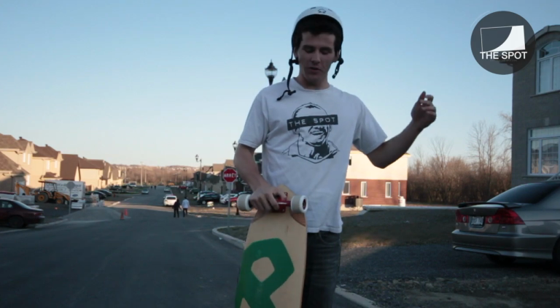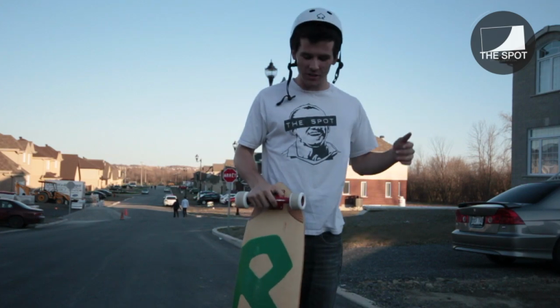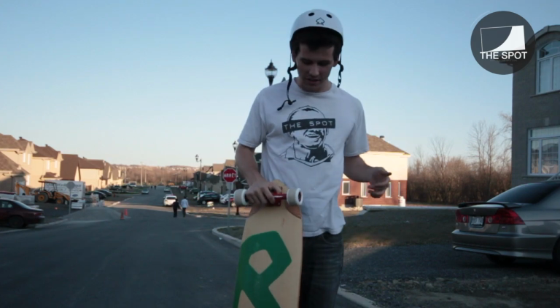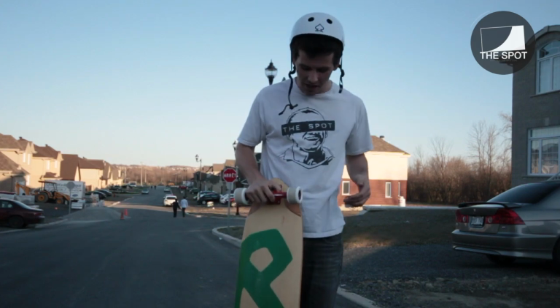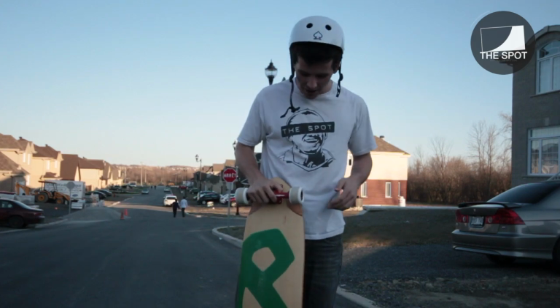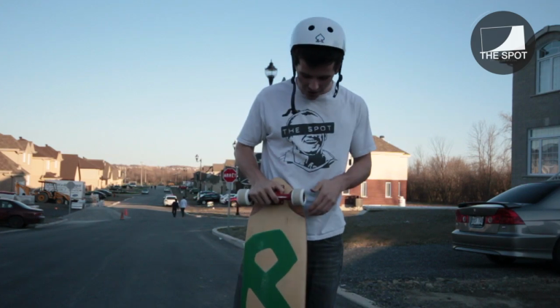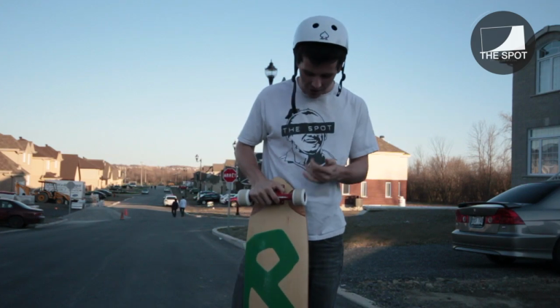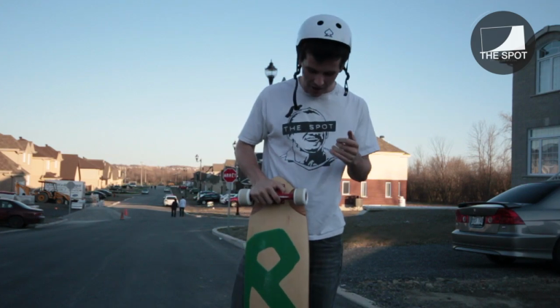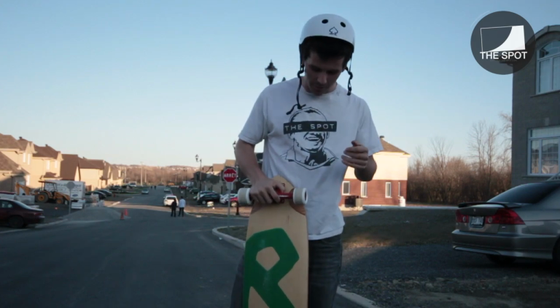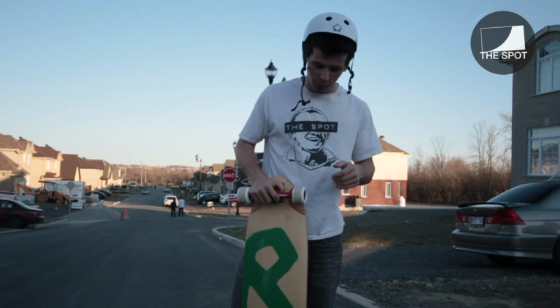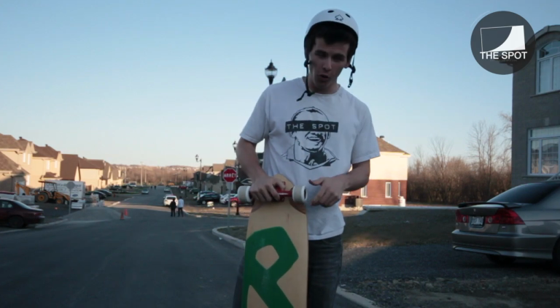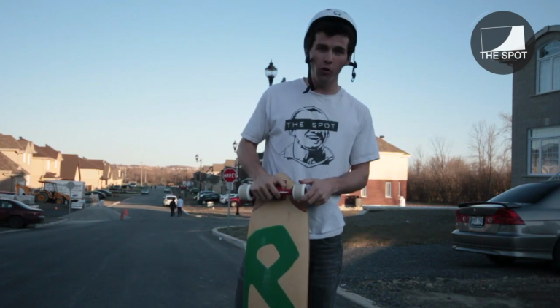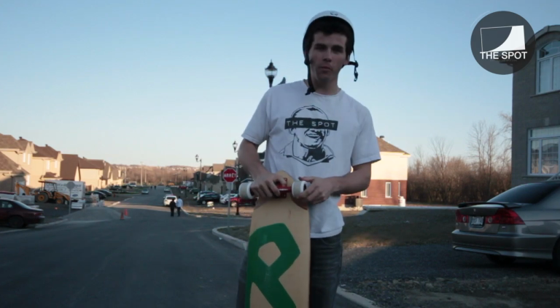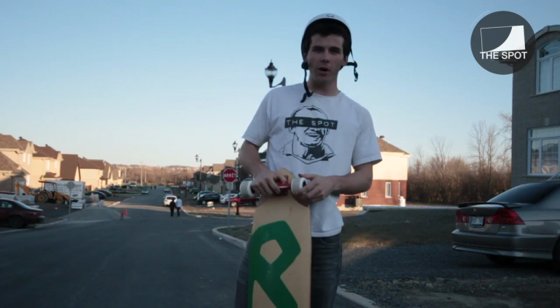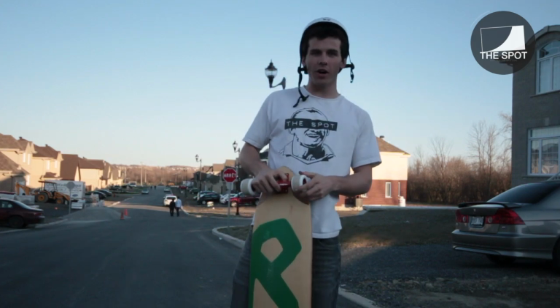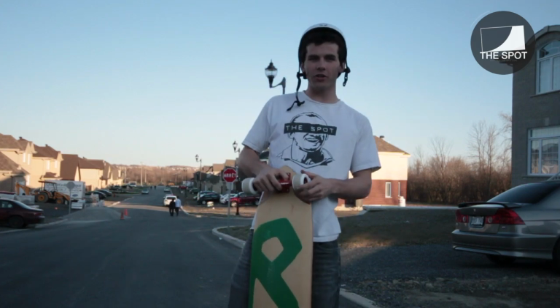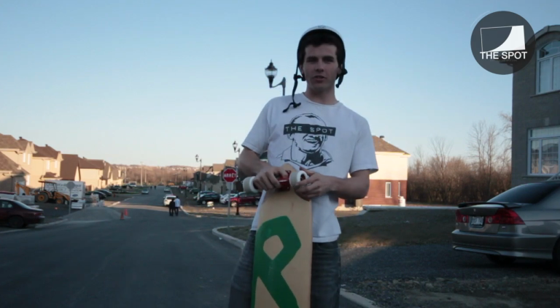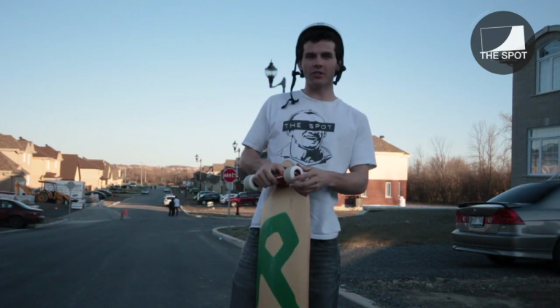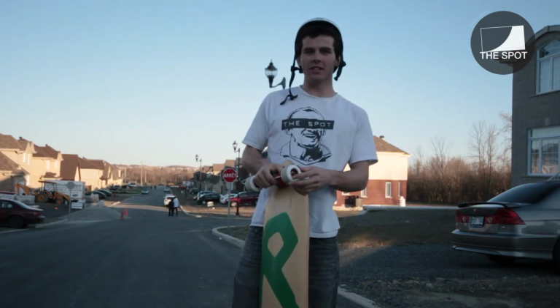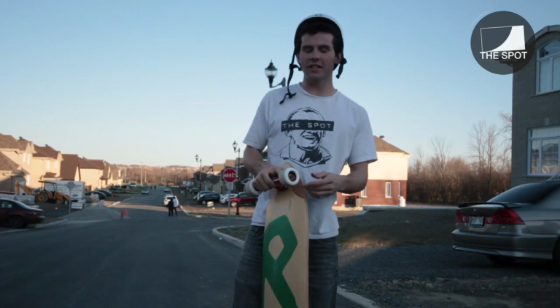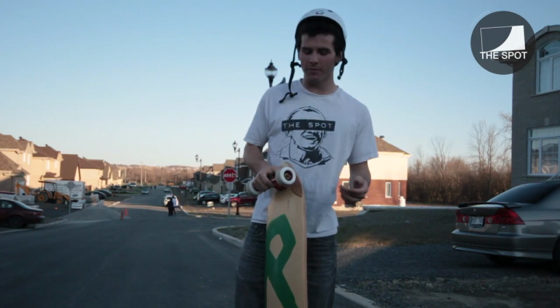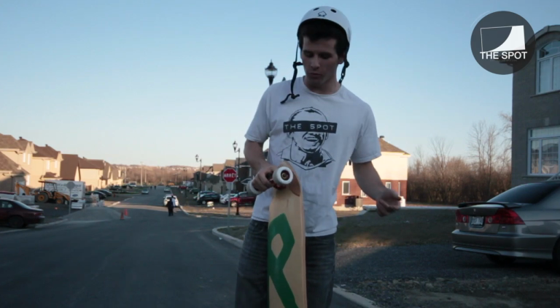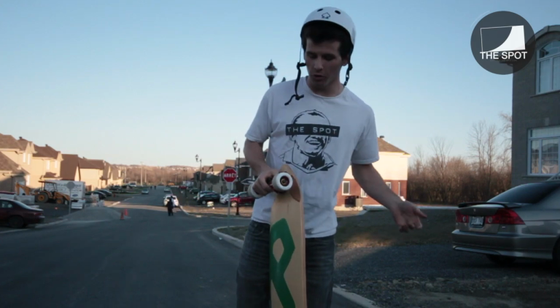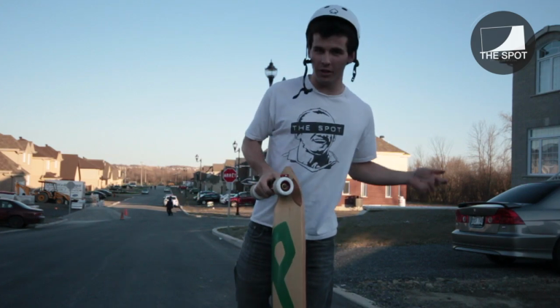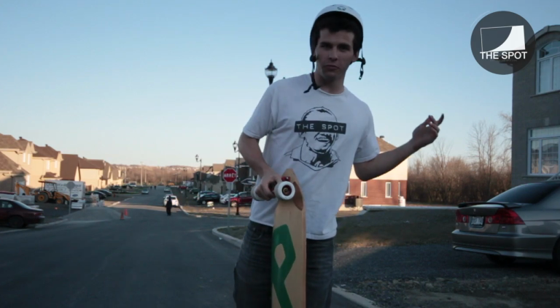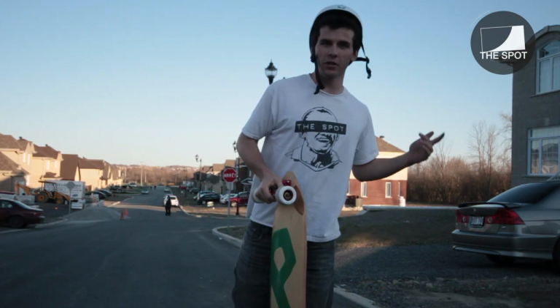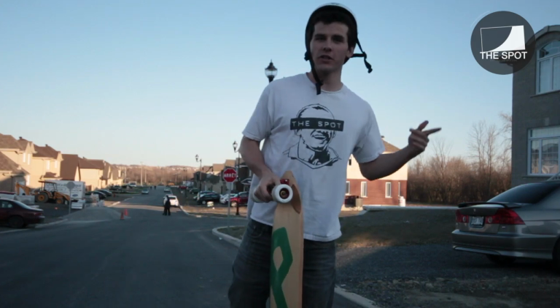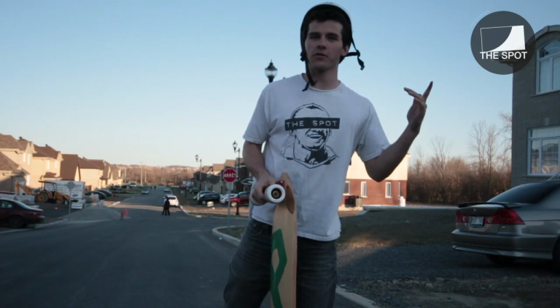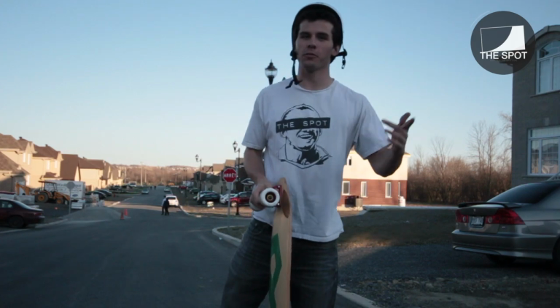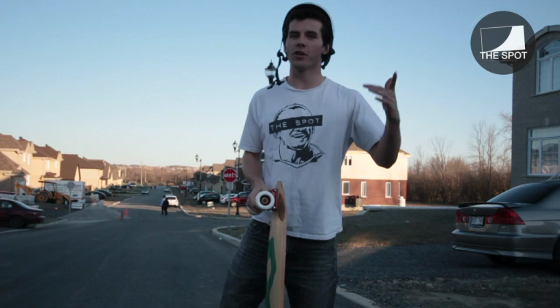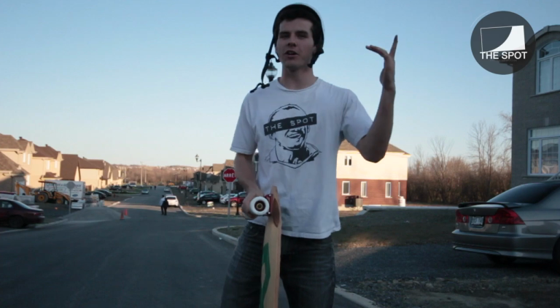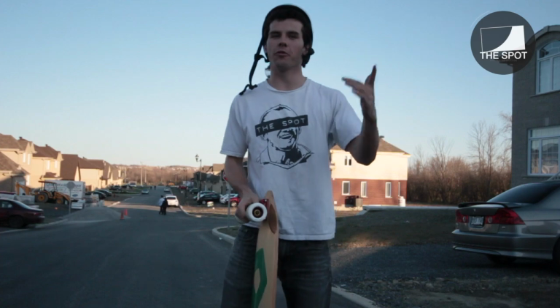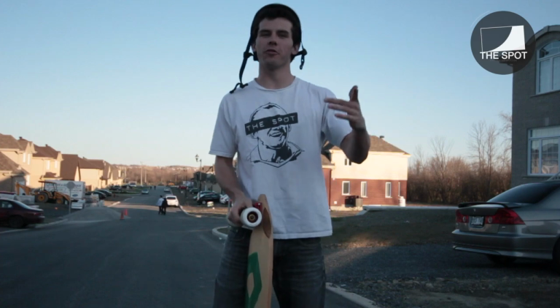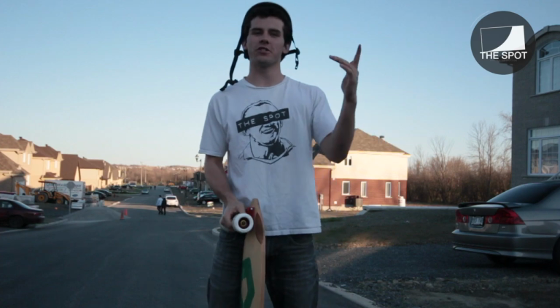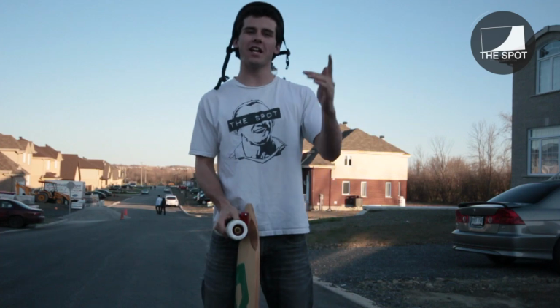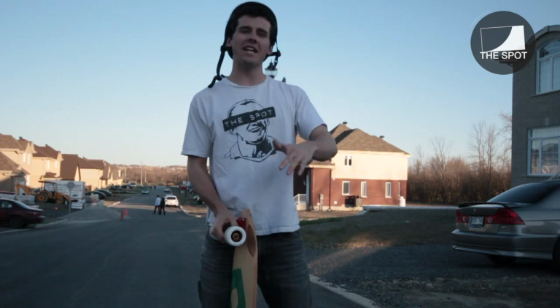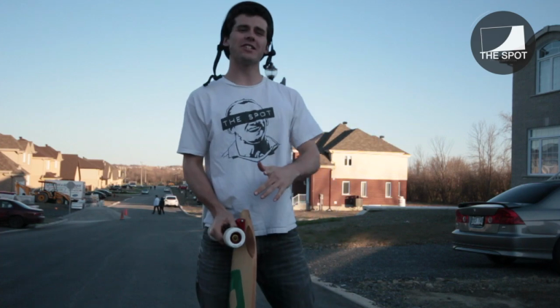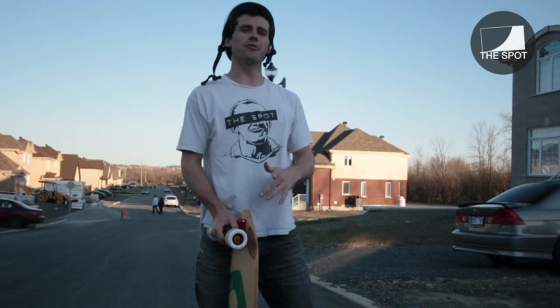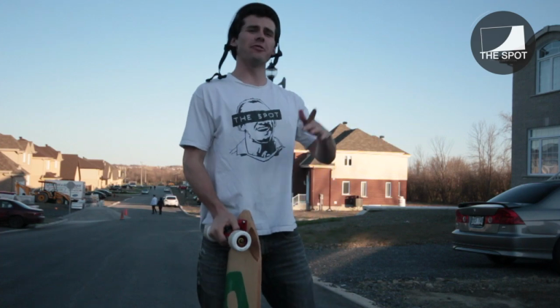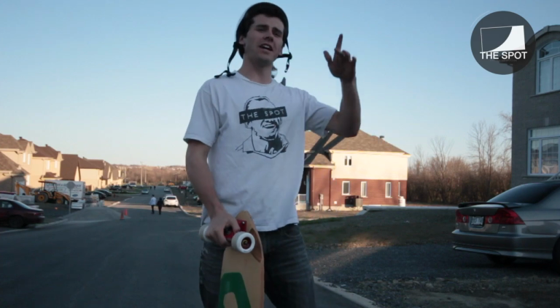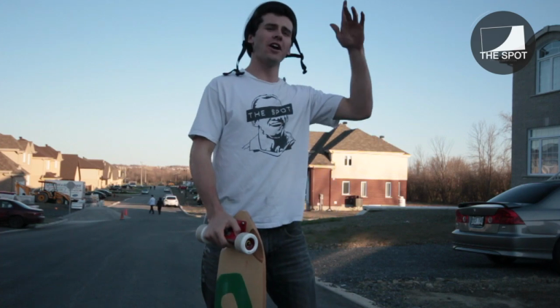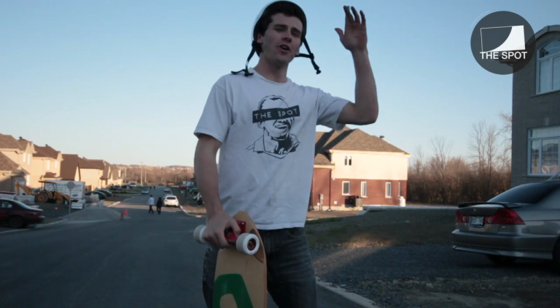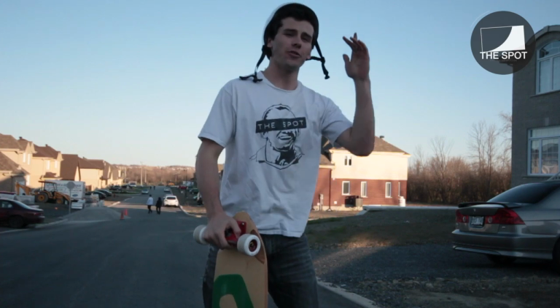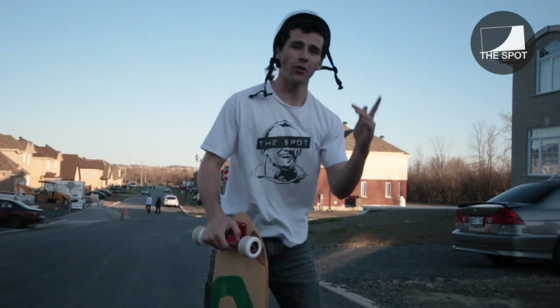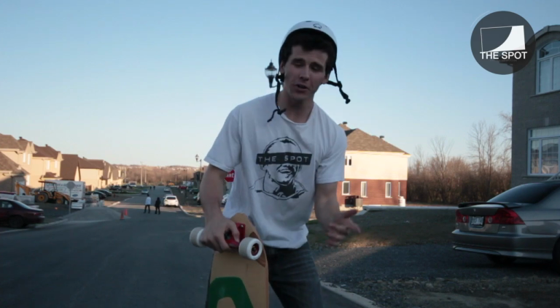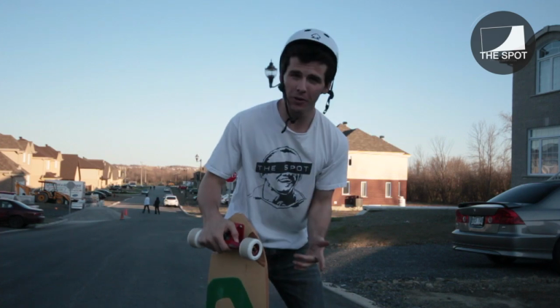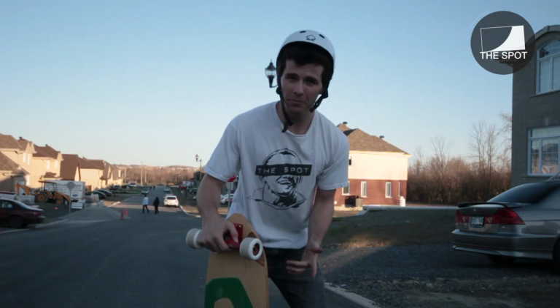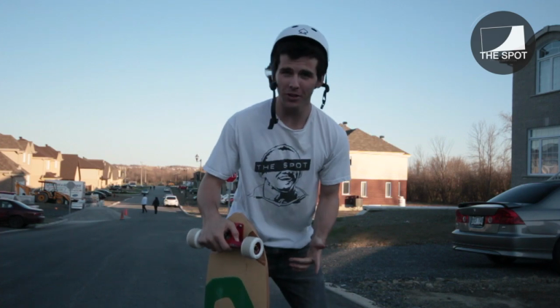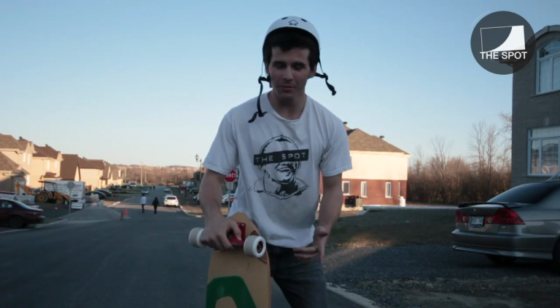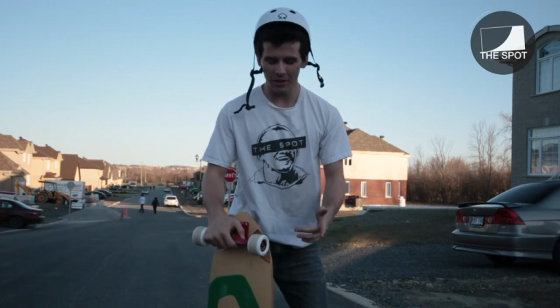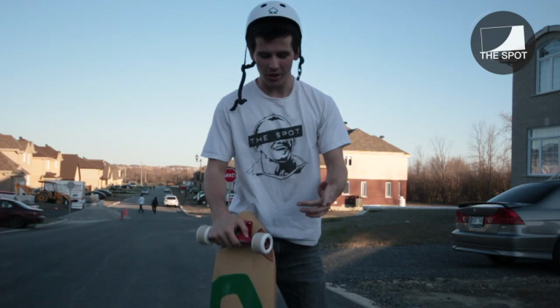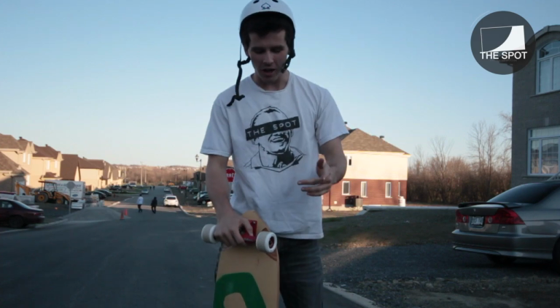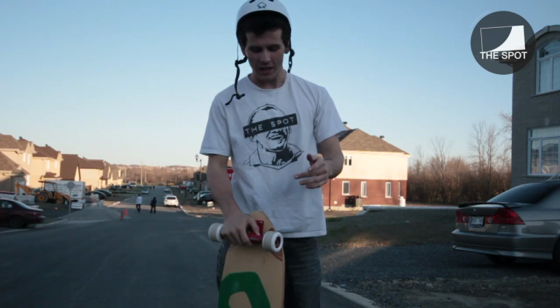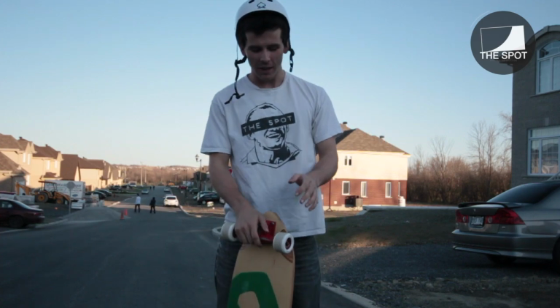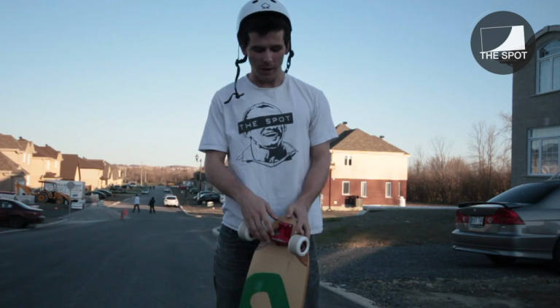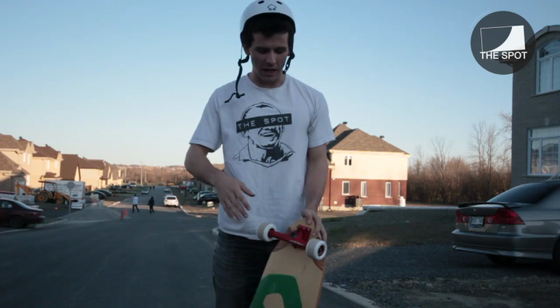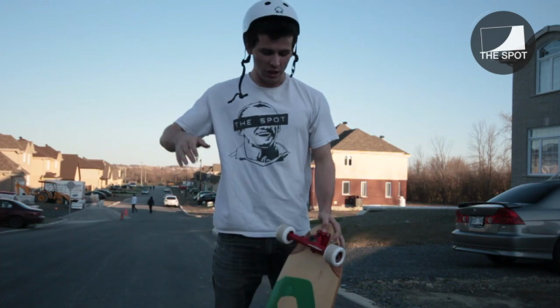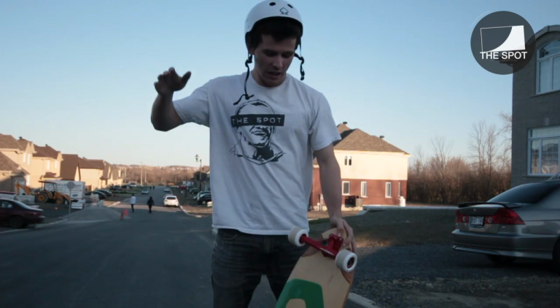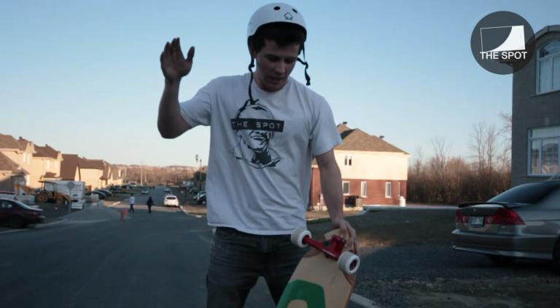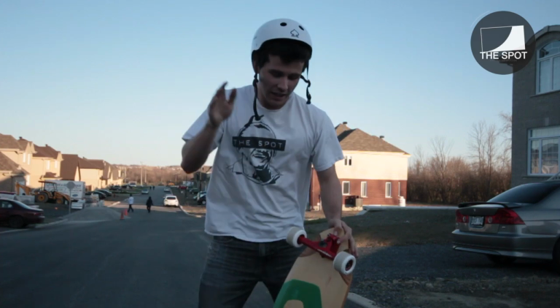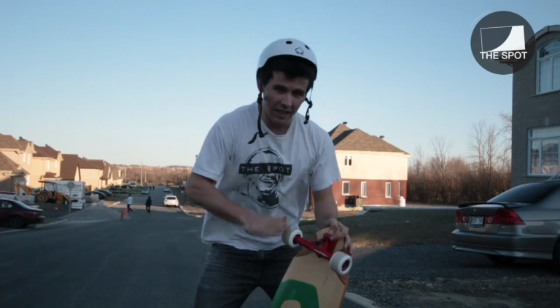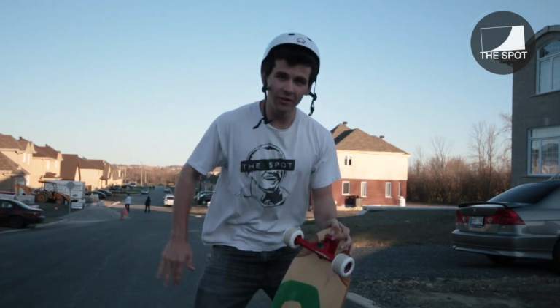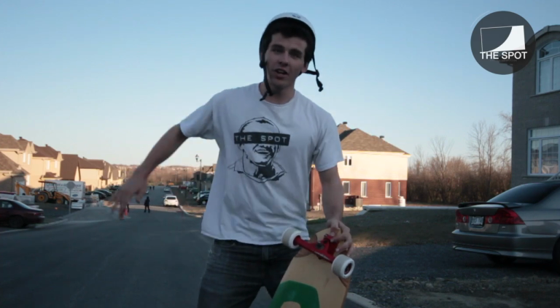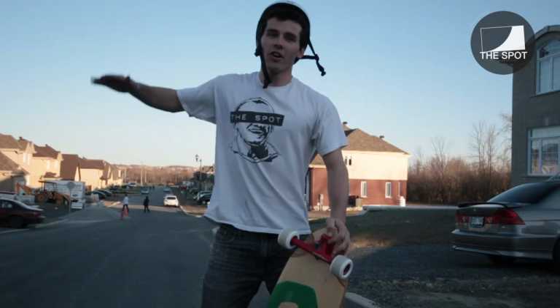First slide on the Pro Model Liam Morgan wheels from Blood Orange, 82A, 31mm contact patch. Here we go.